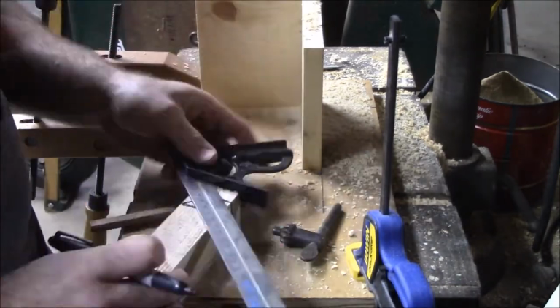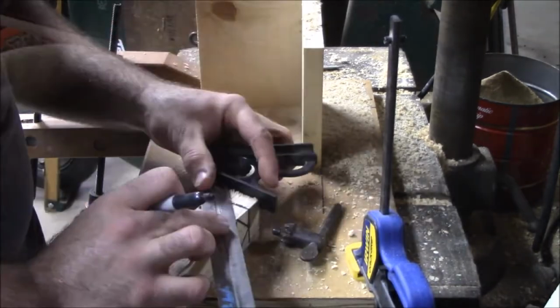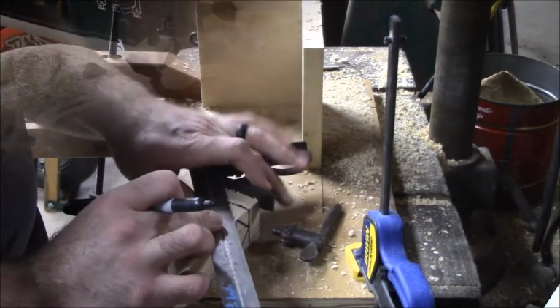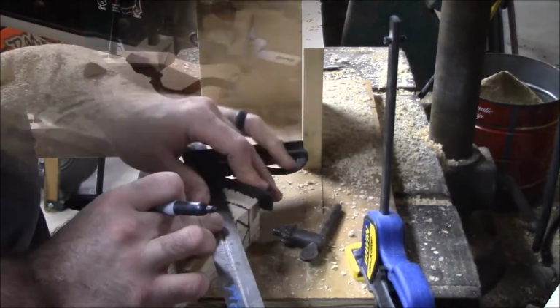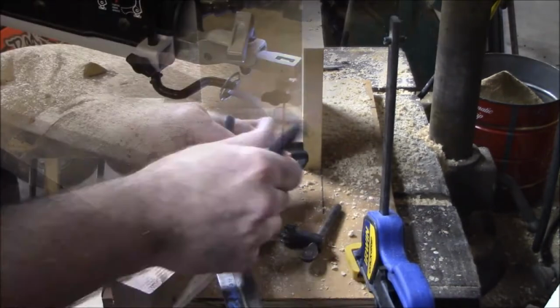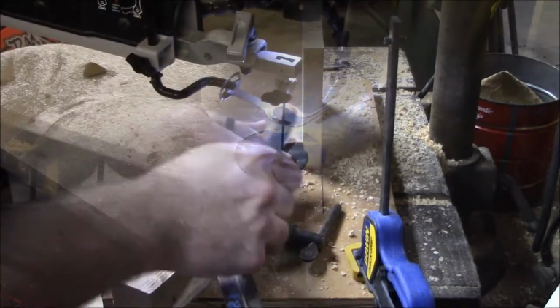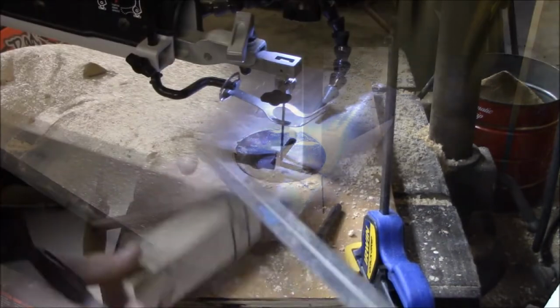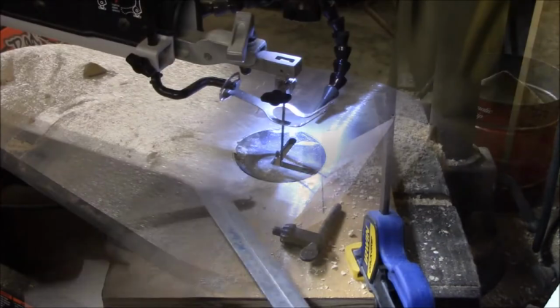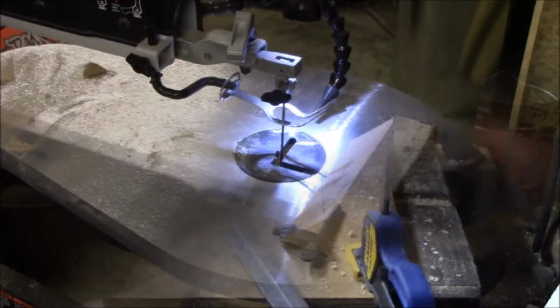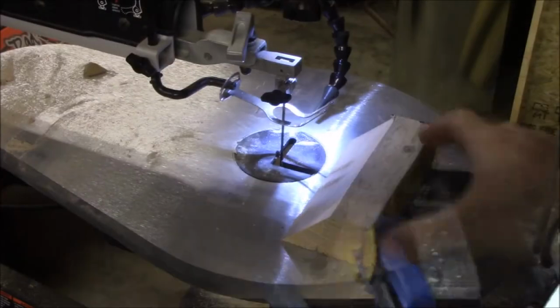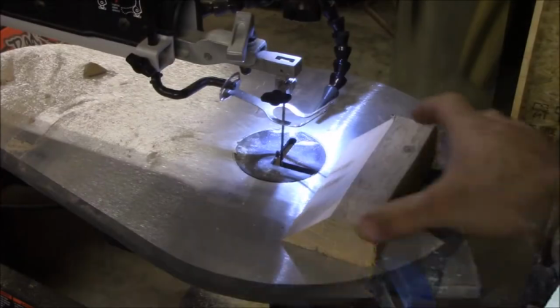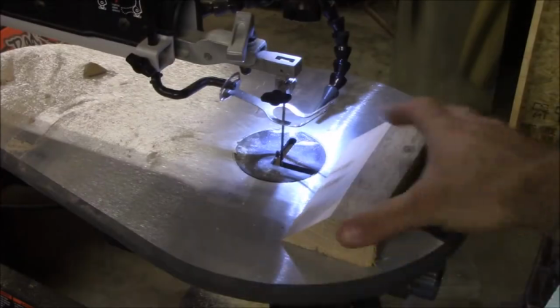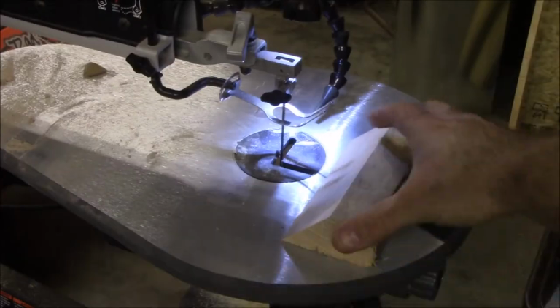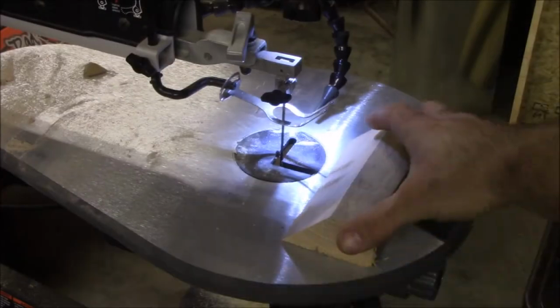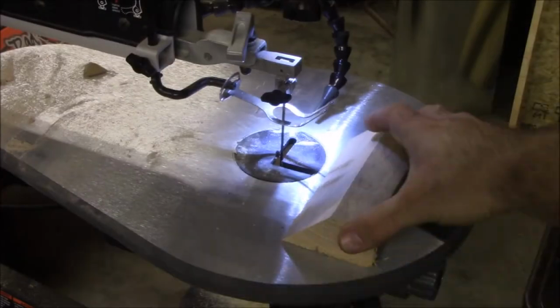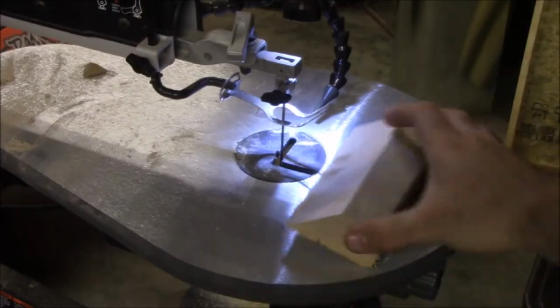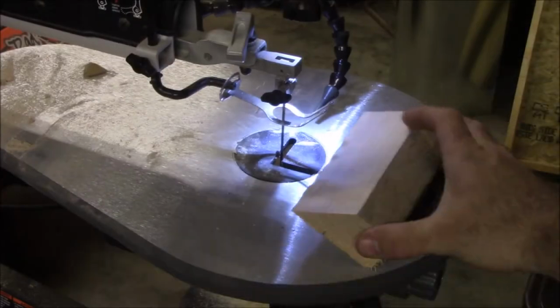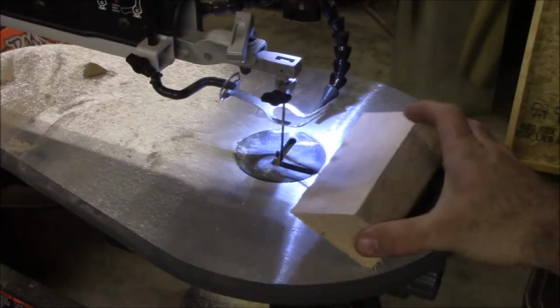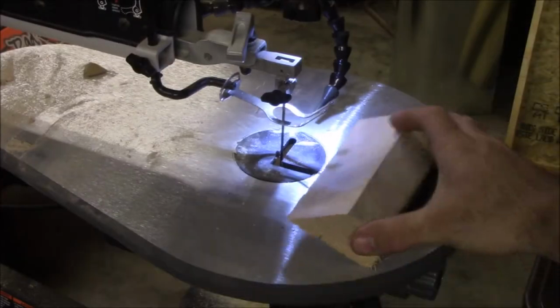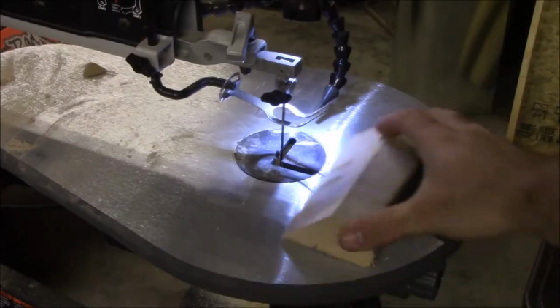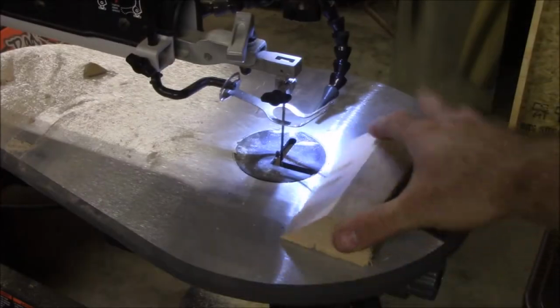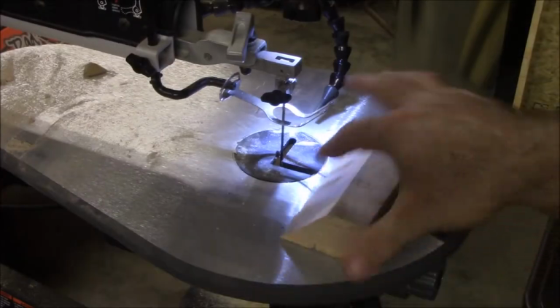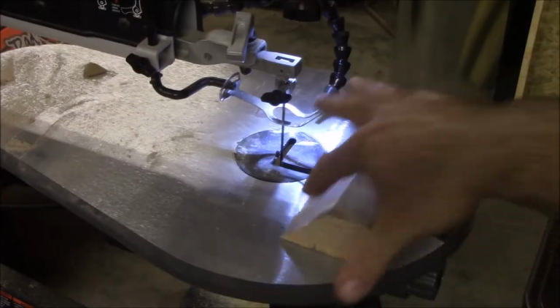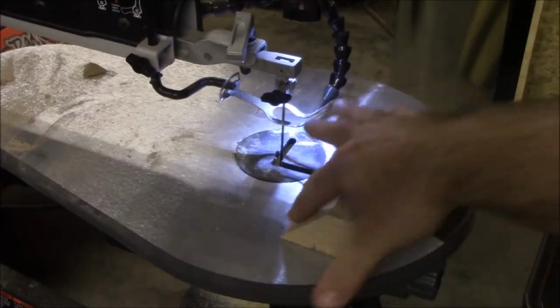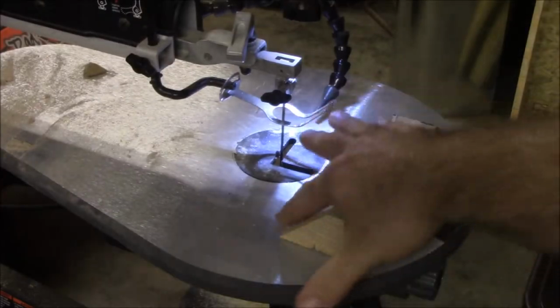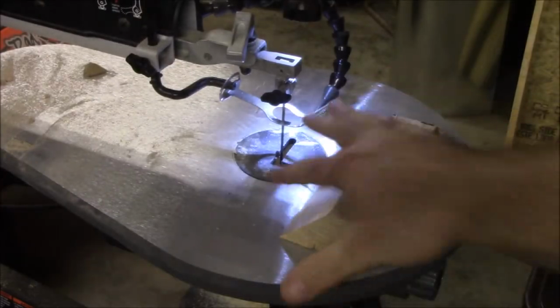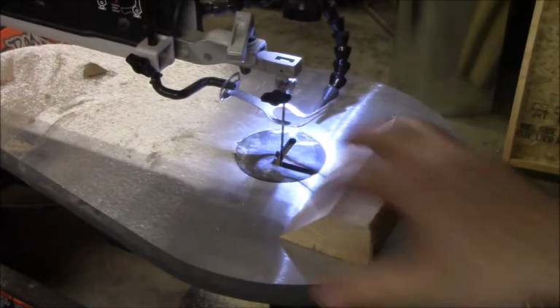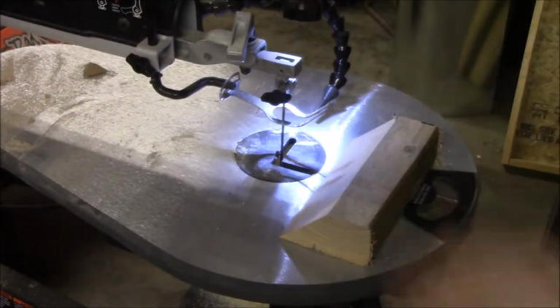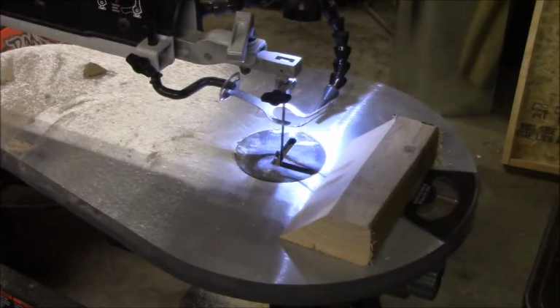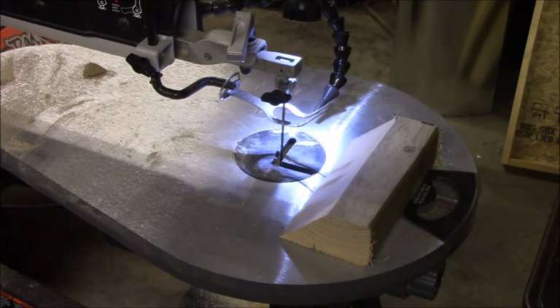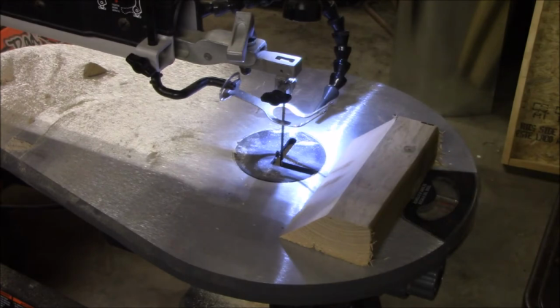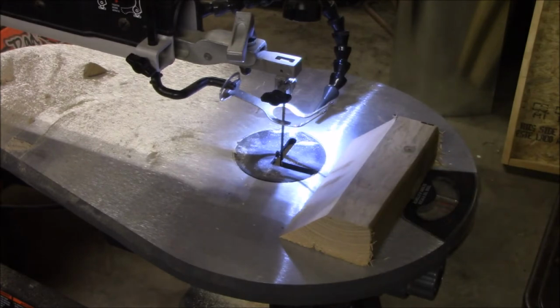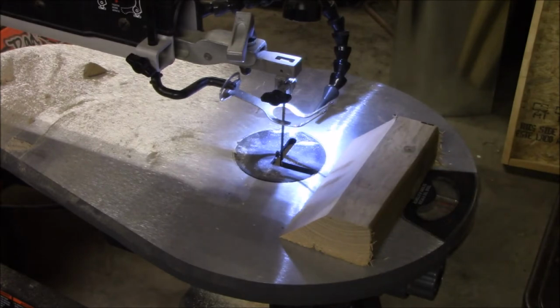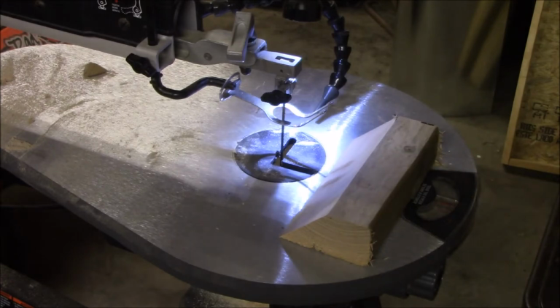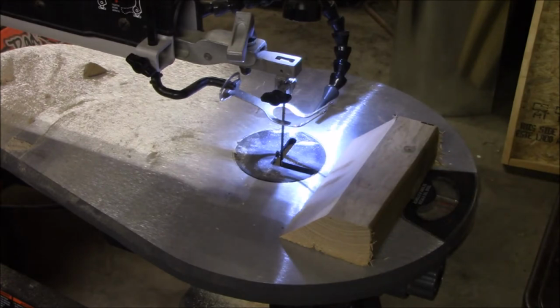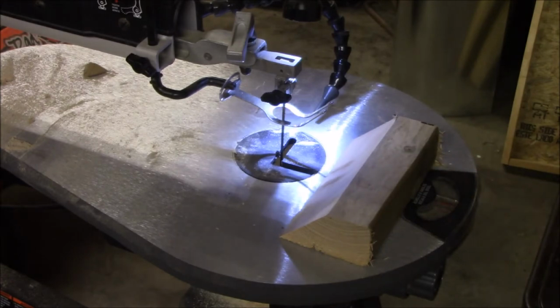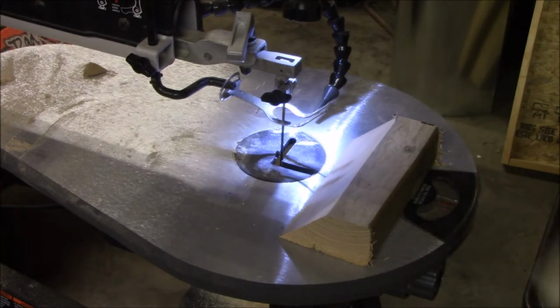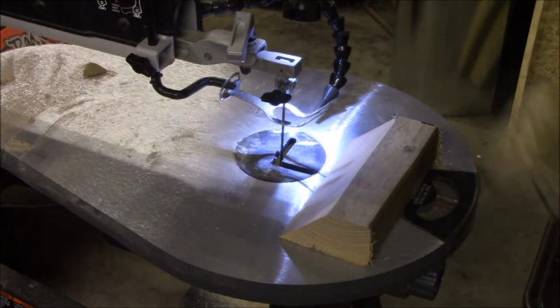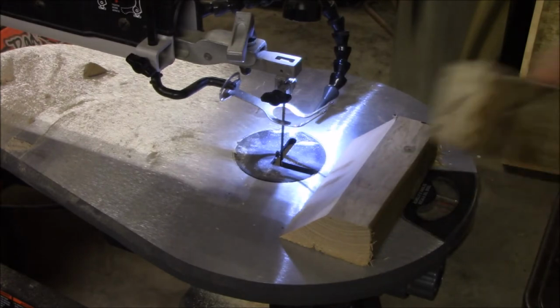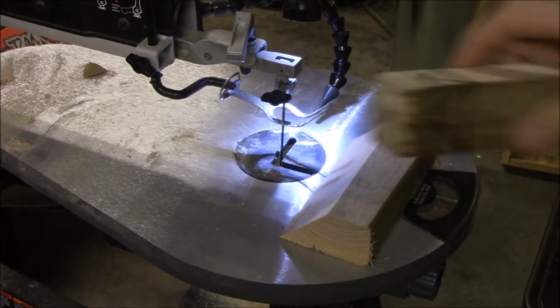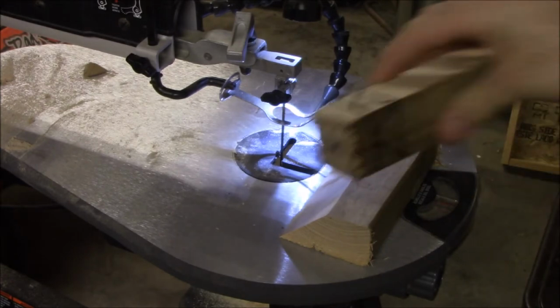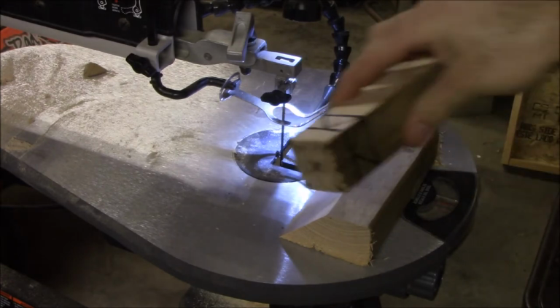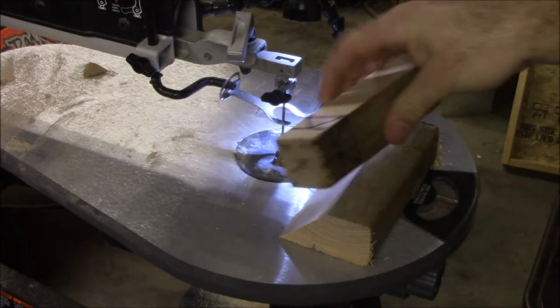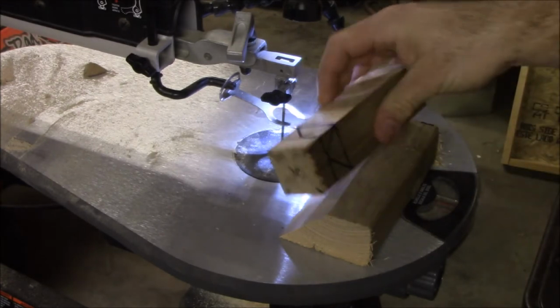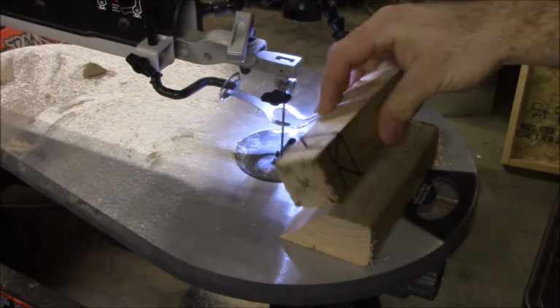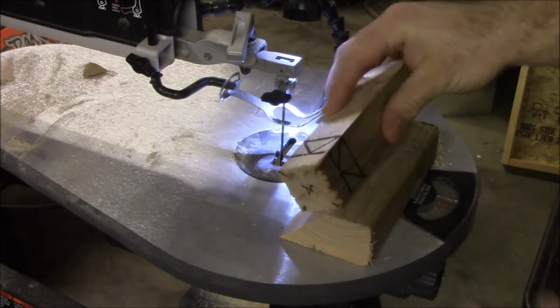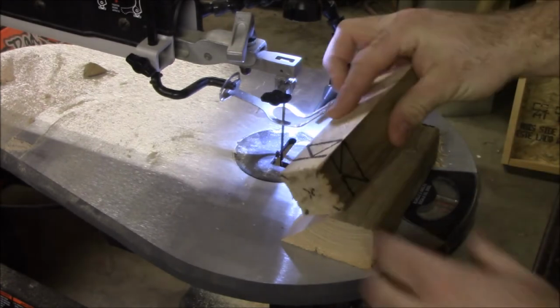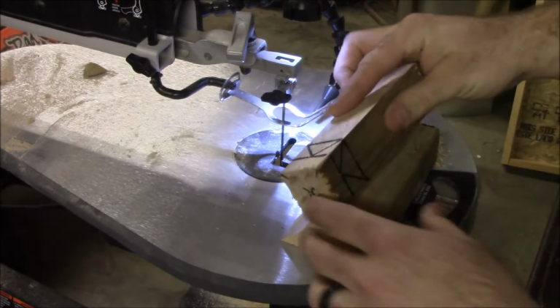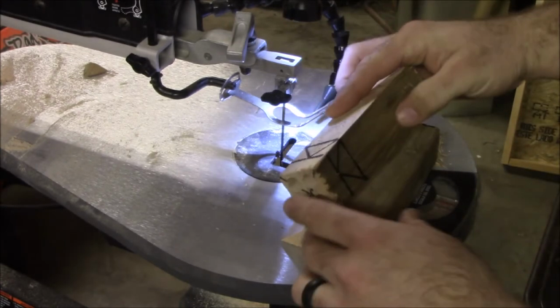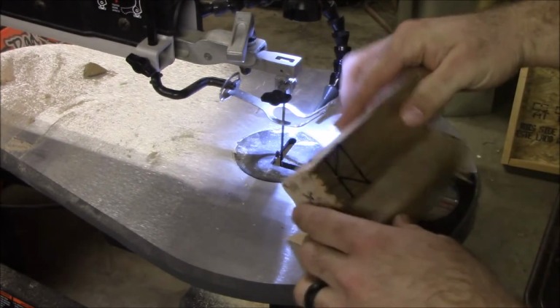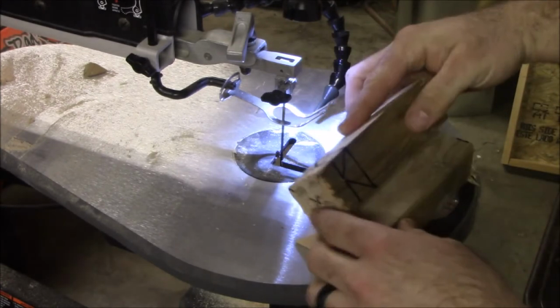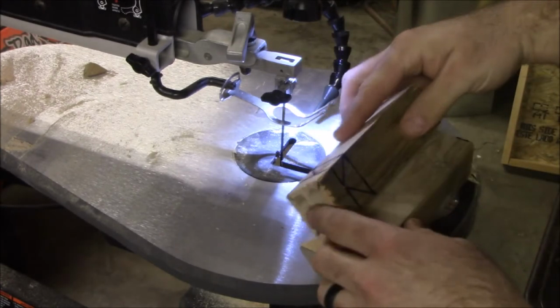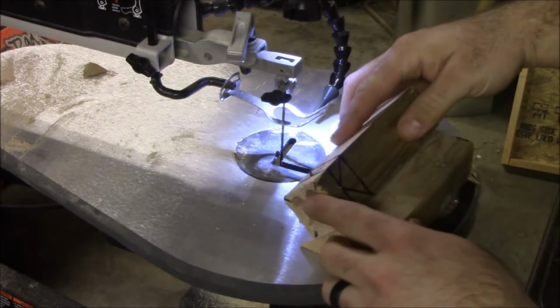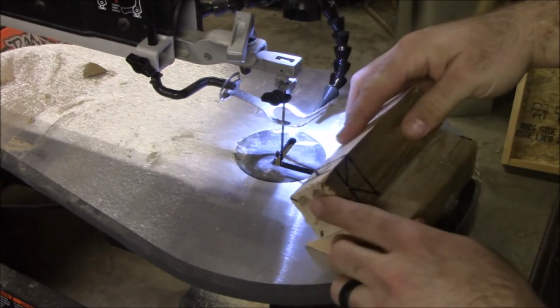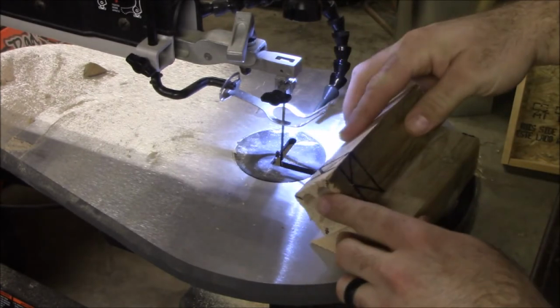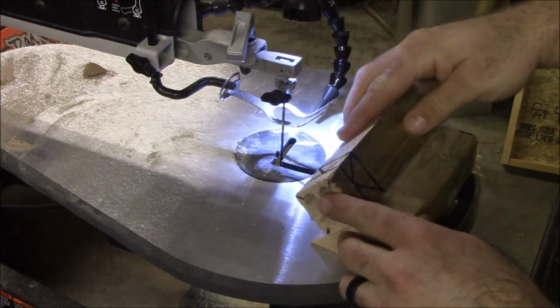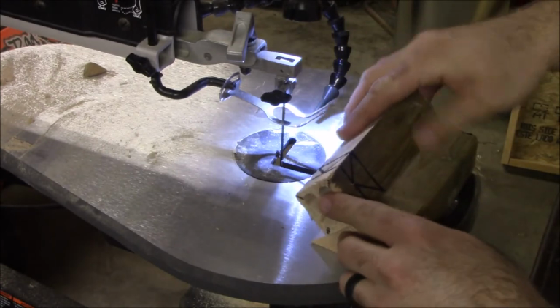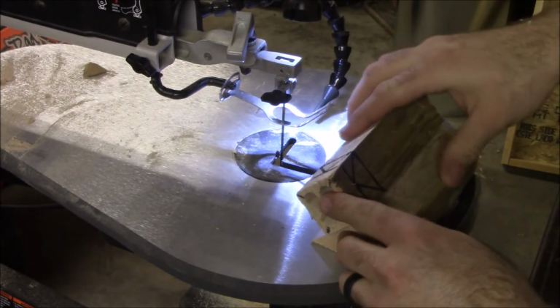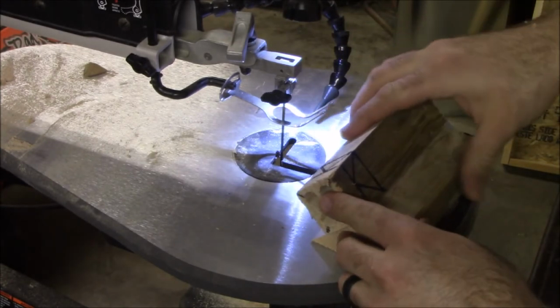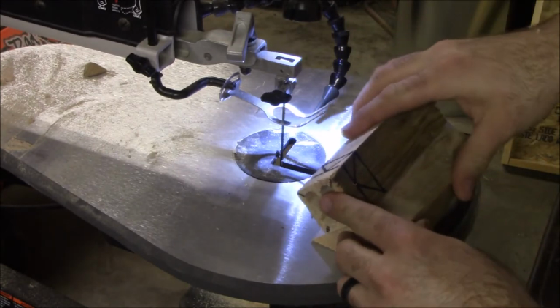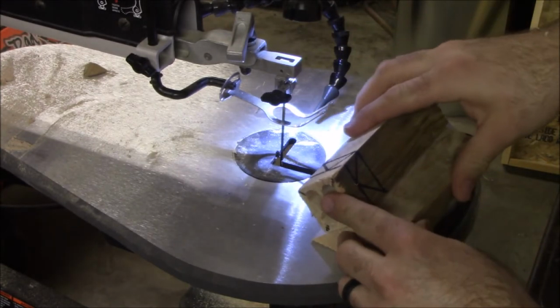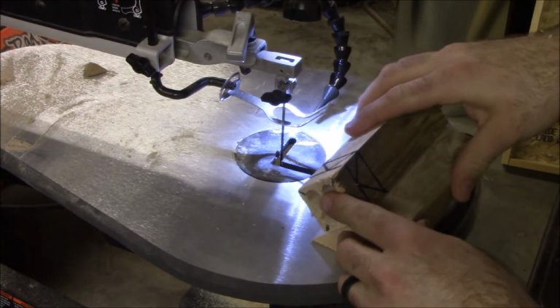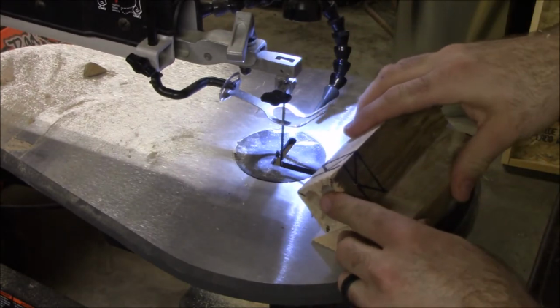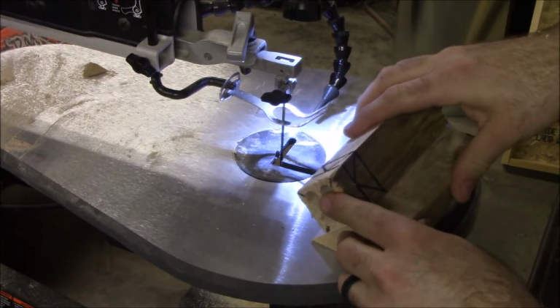Now we're going to use a board that I cut at a 45 degree angle and we're going to use our scroll saw to cut the lines that we just drew.